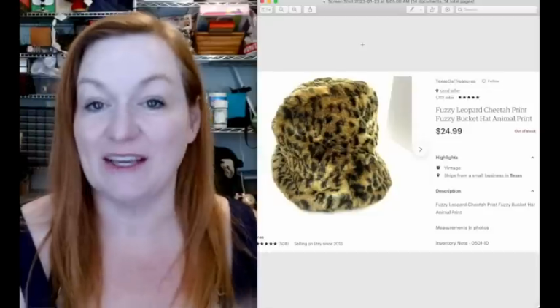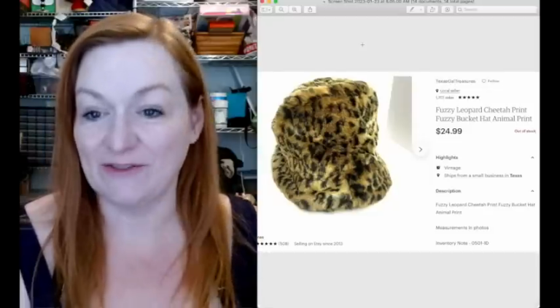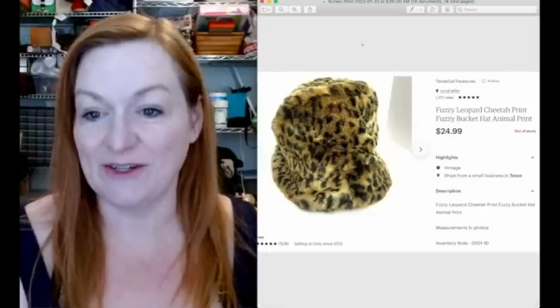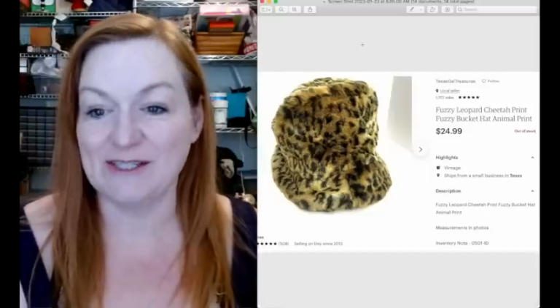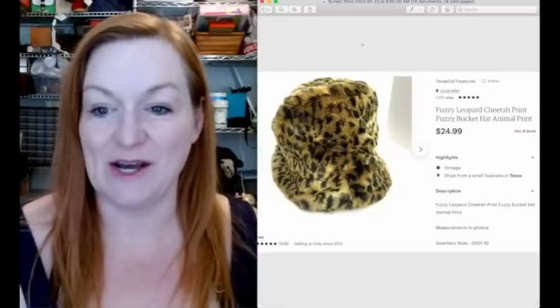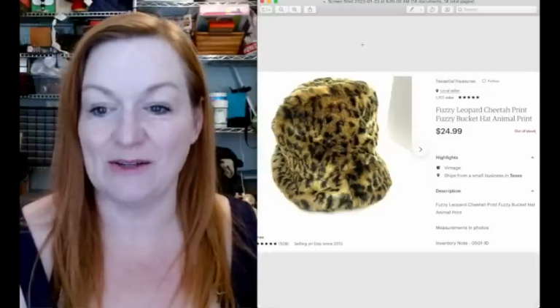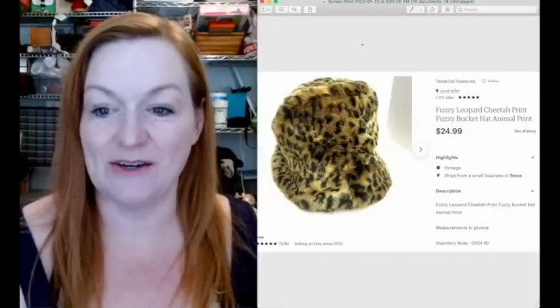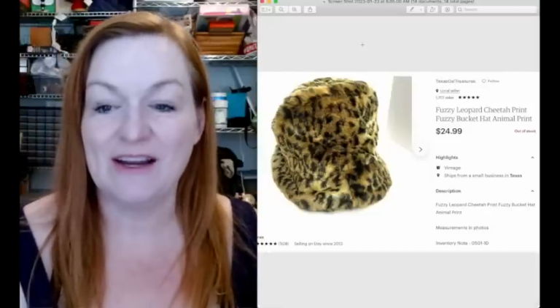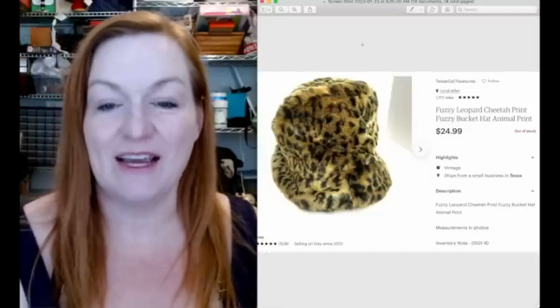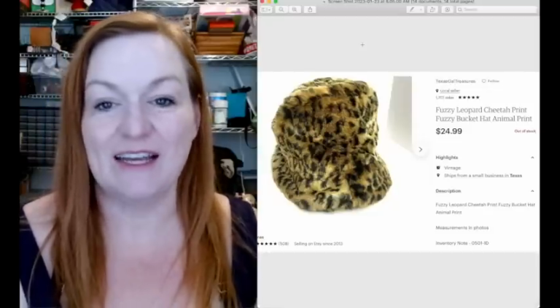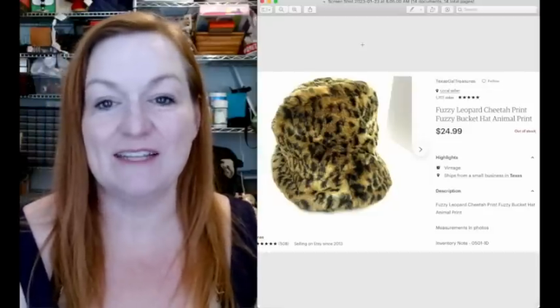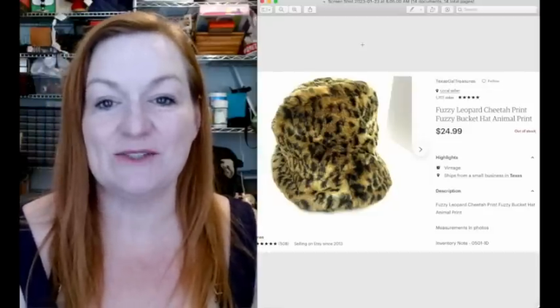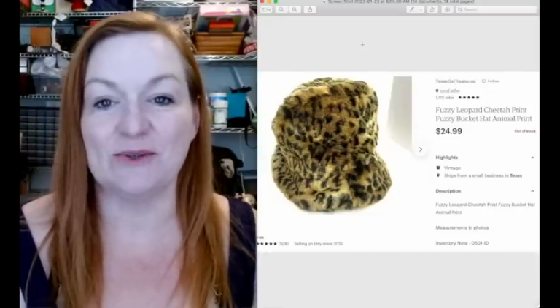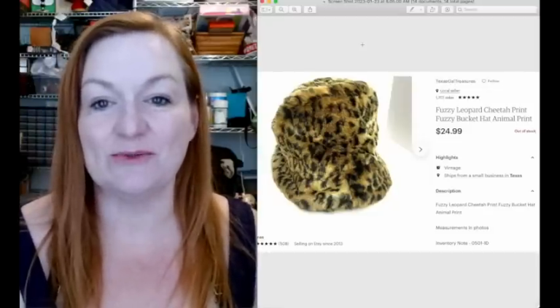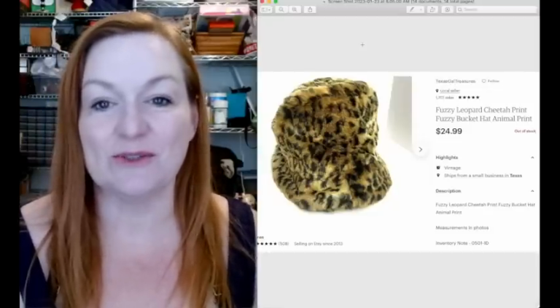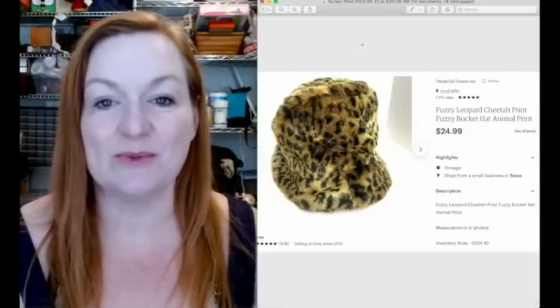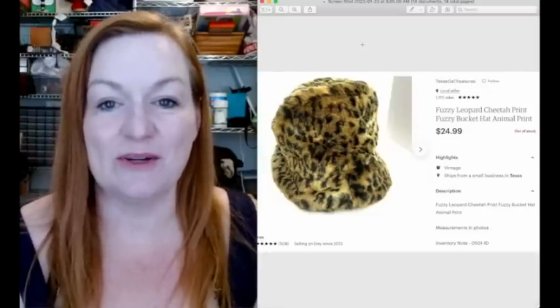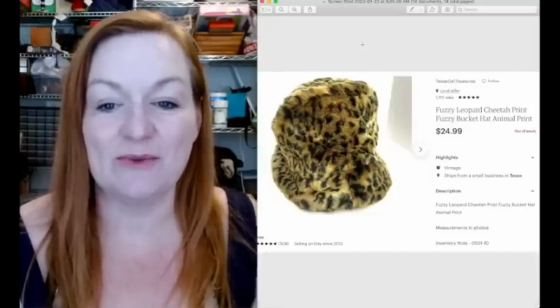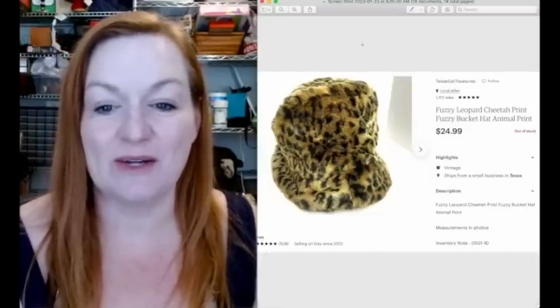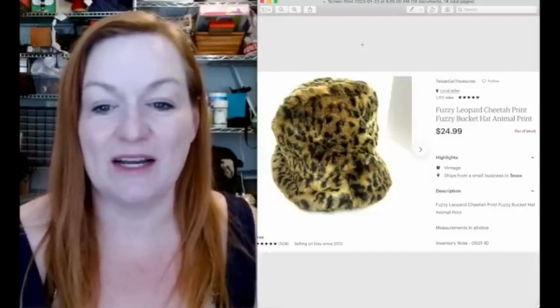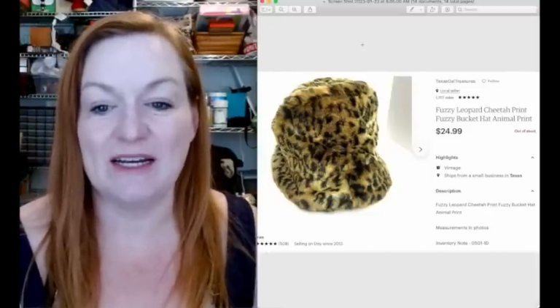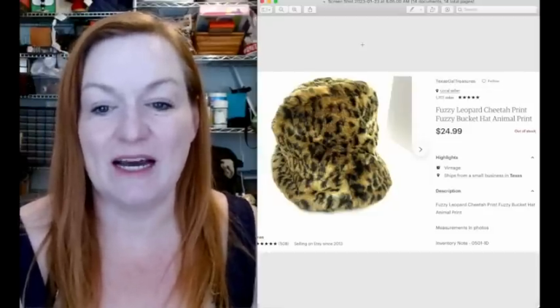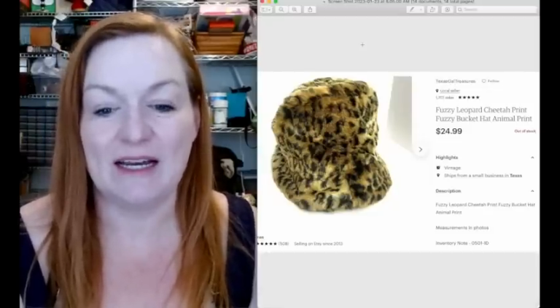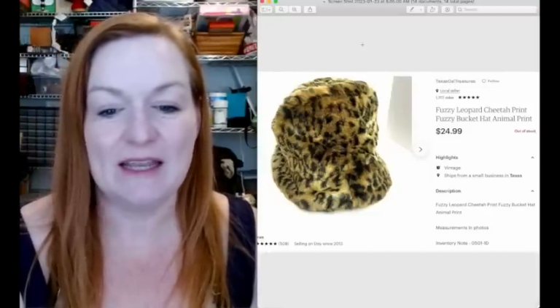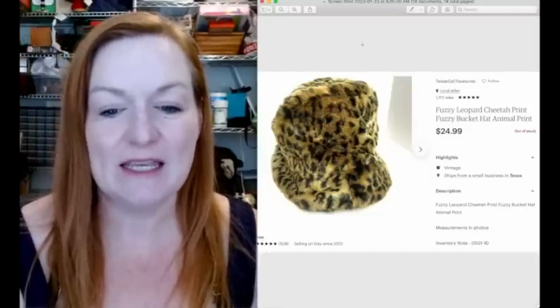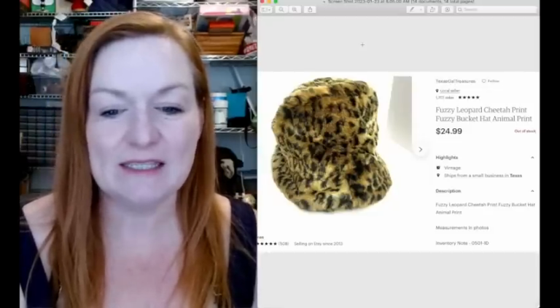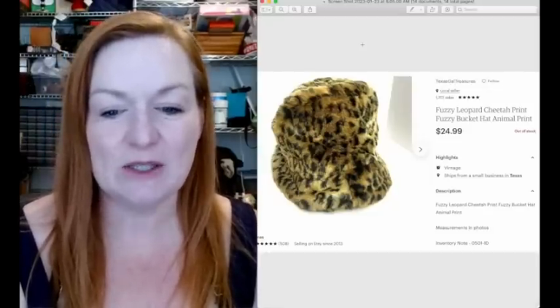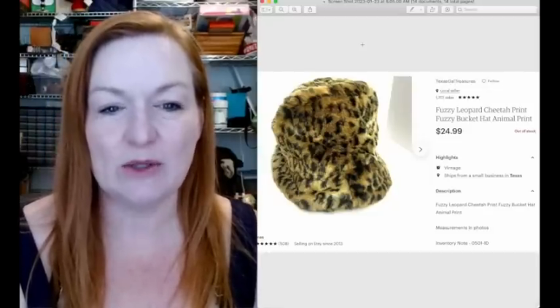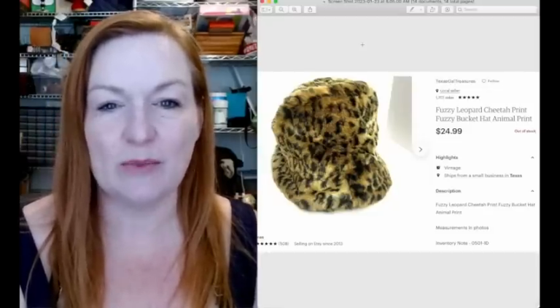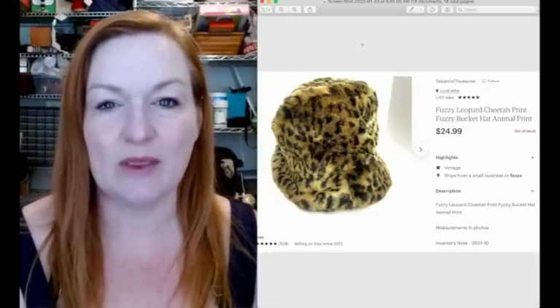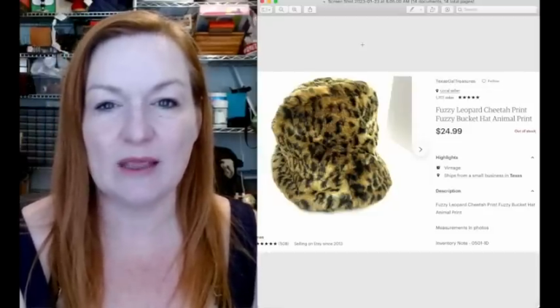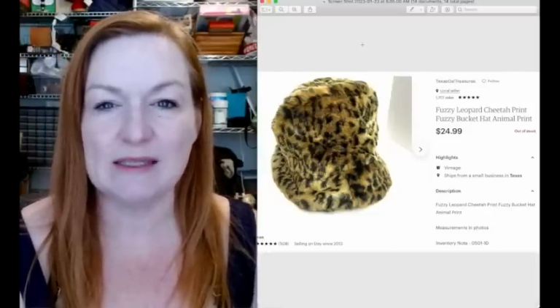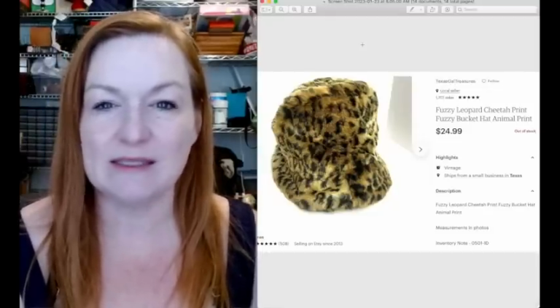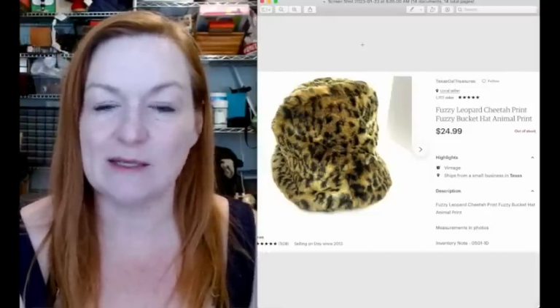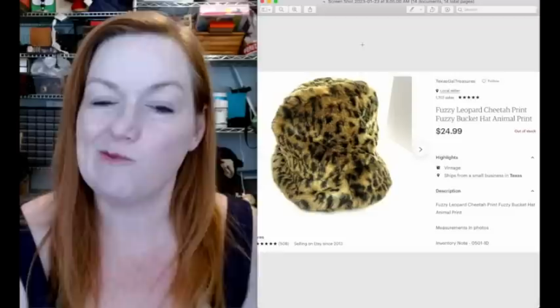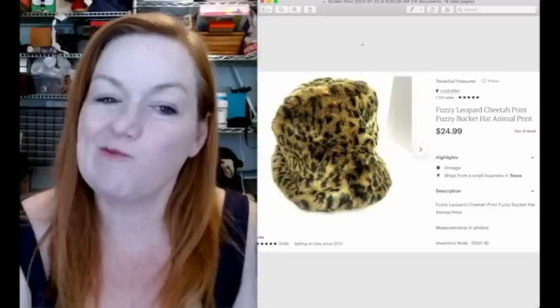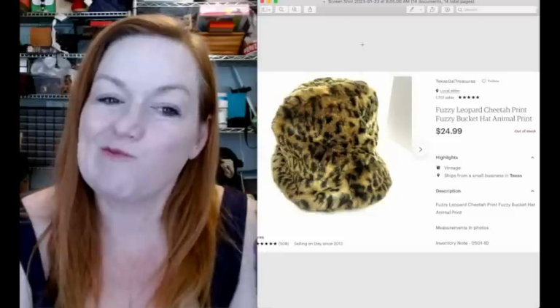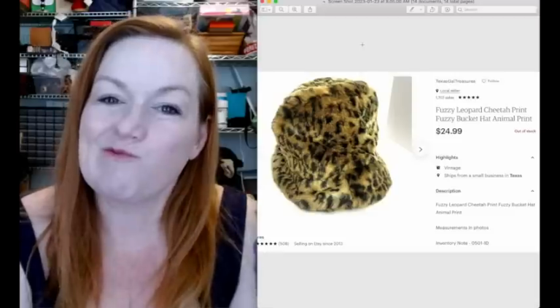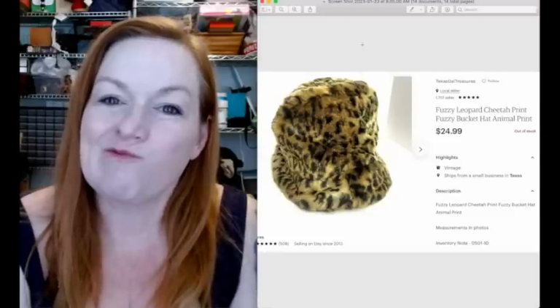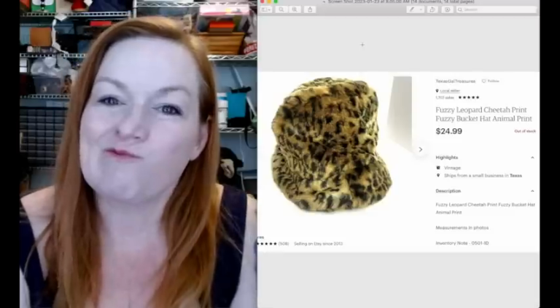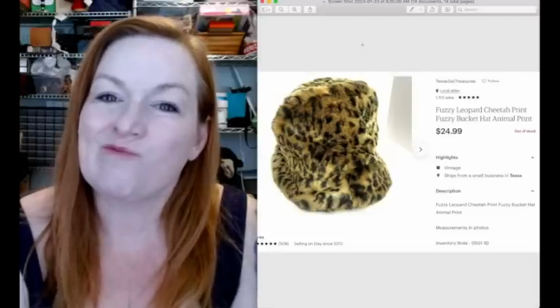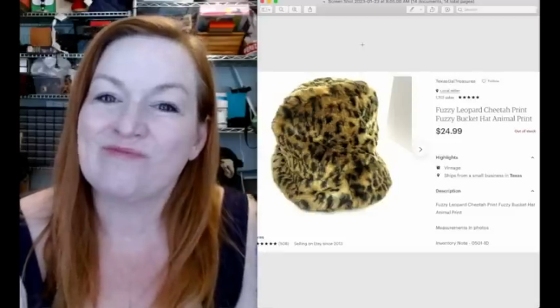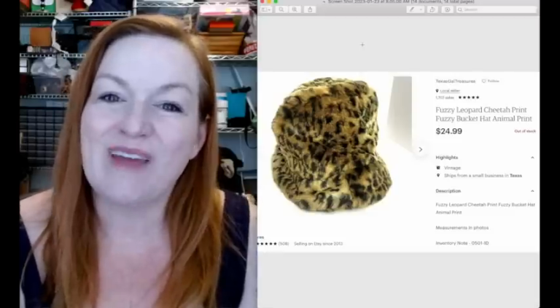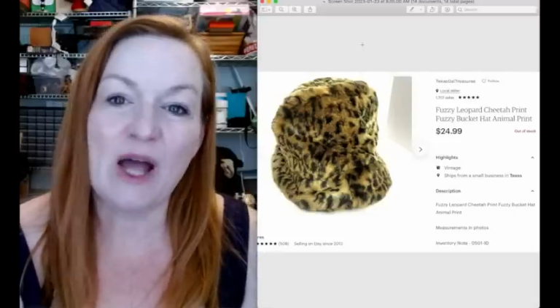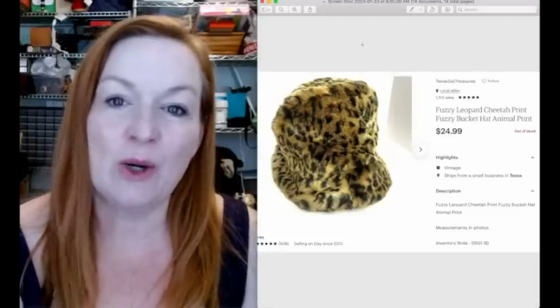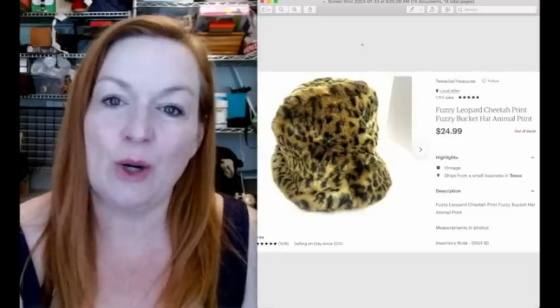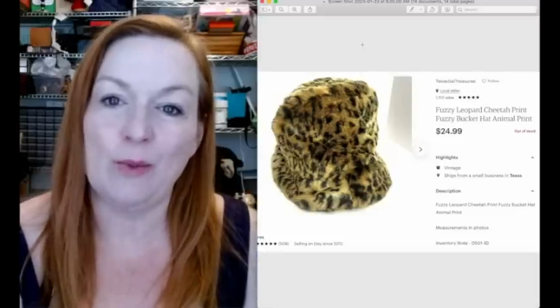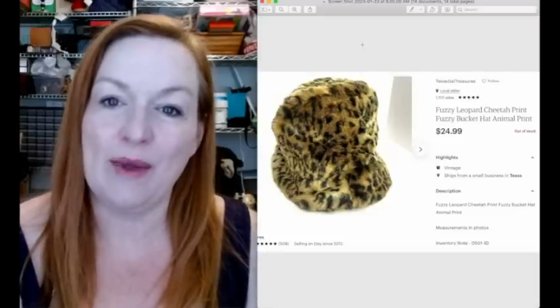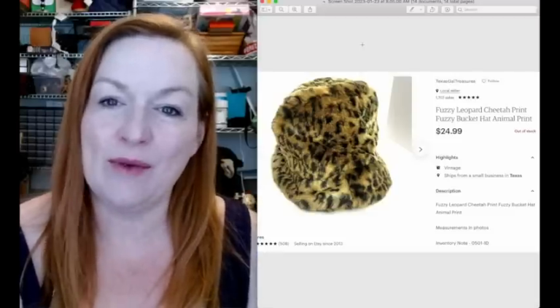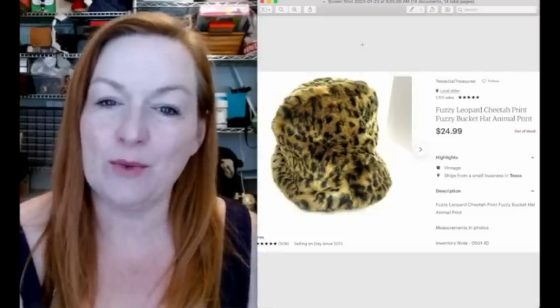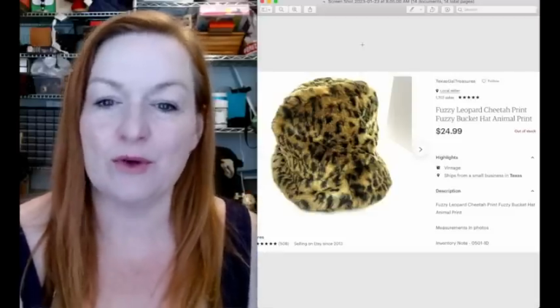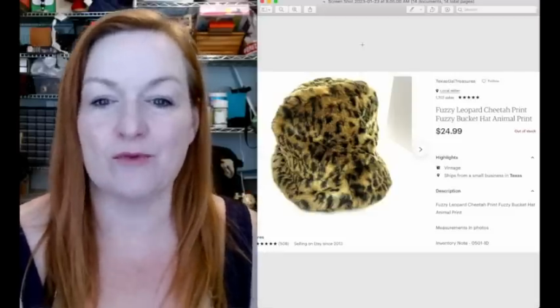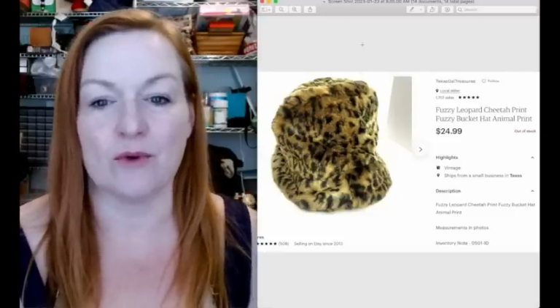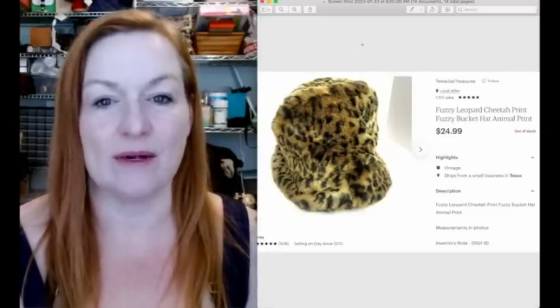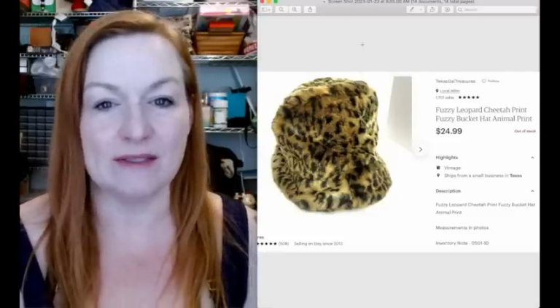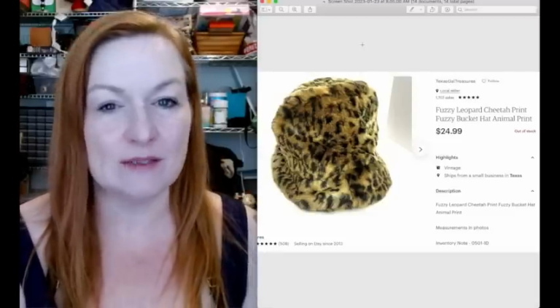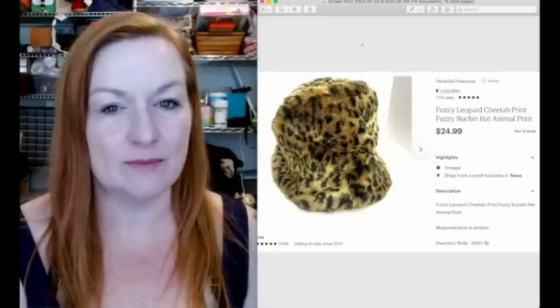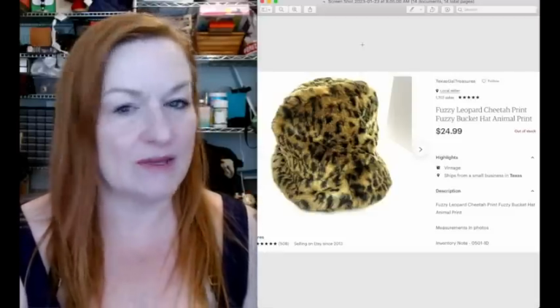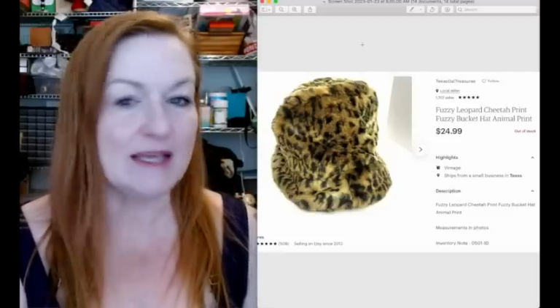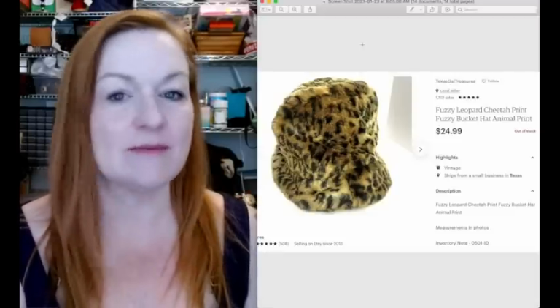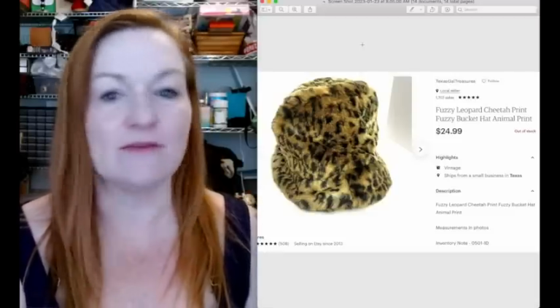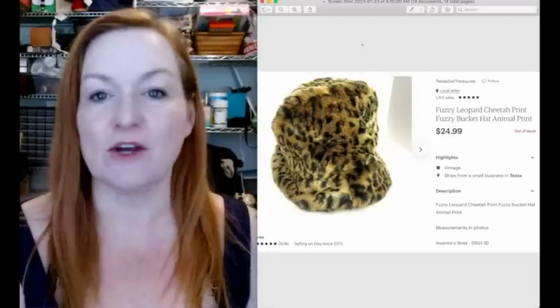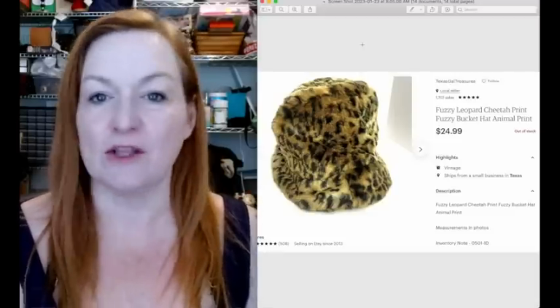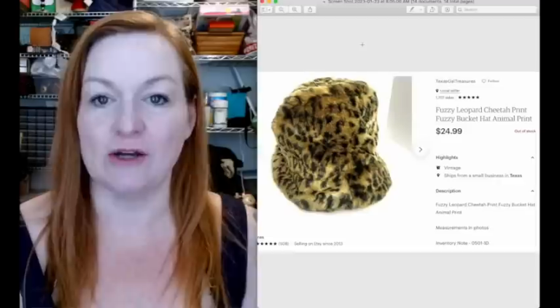This was a fun bucket hat that I picked up at a garage sale for $1, and it sold for $24.99. This has only been listed maybe three or four months - it hasn't been very long.